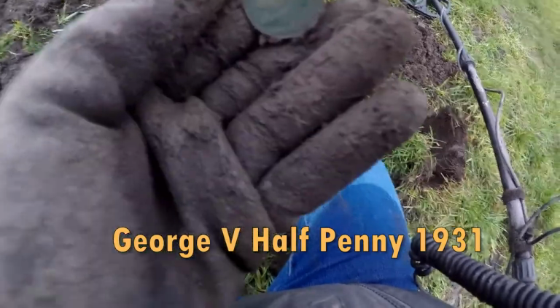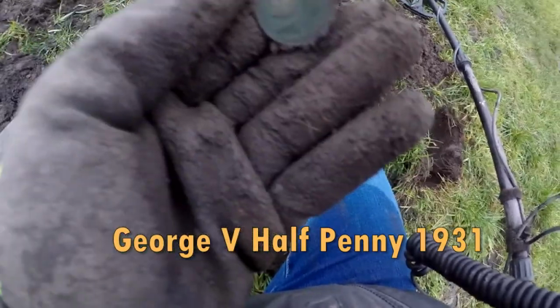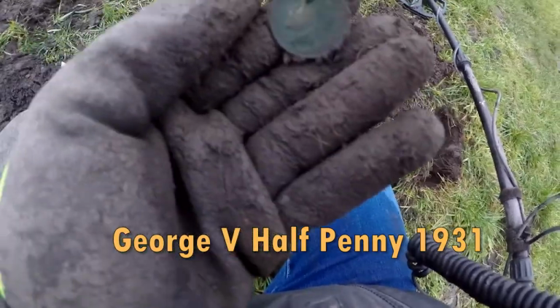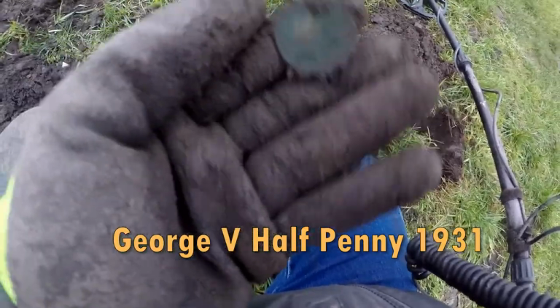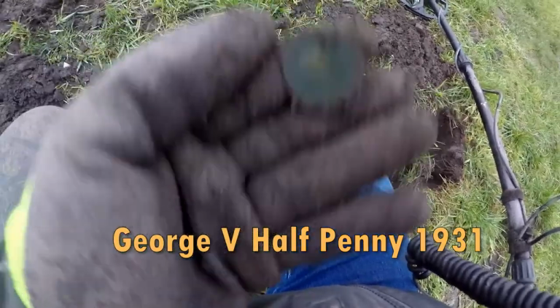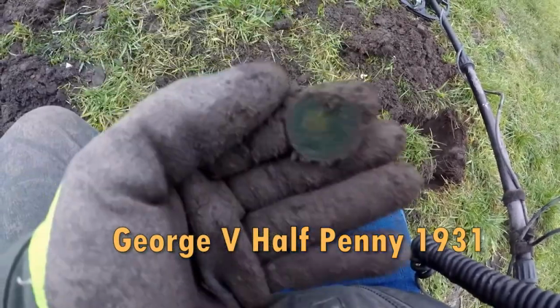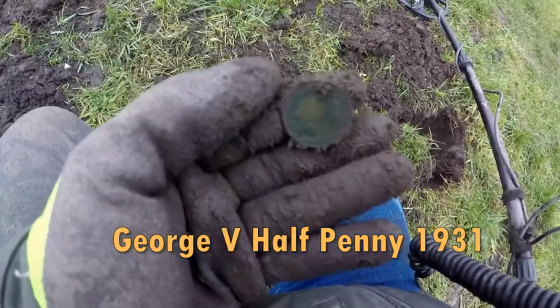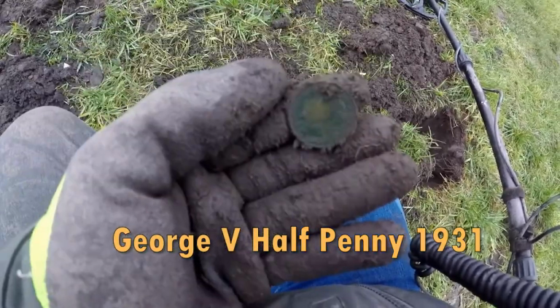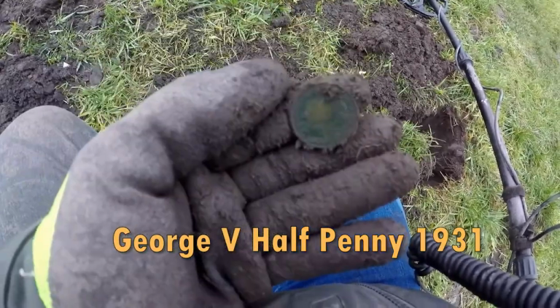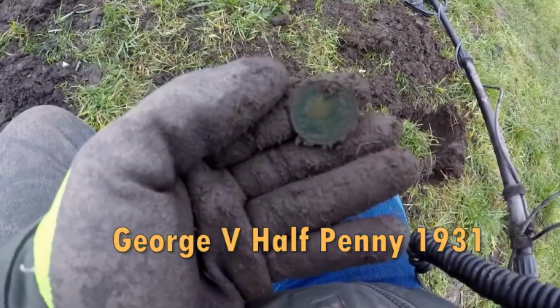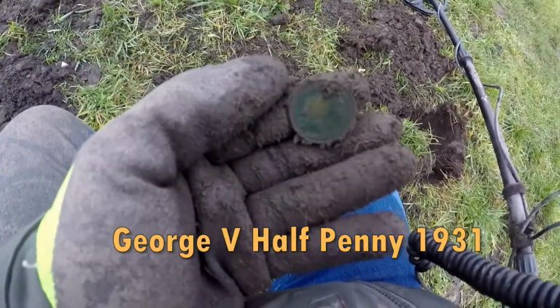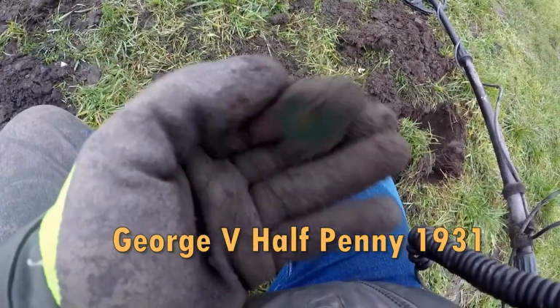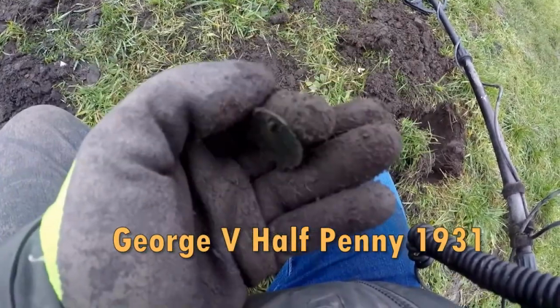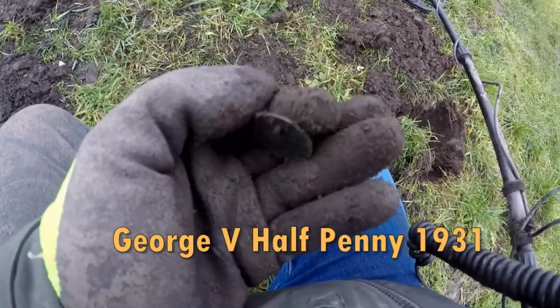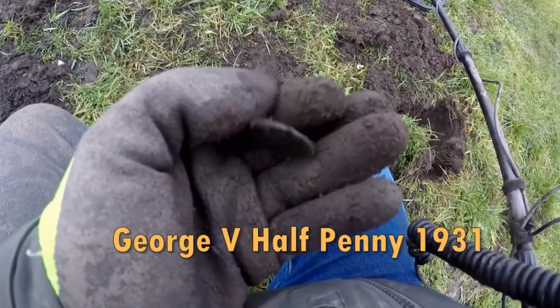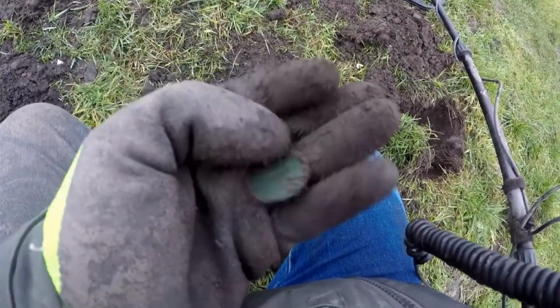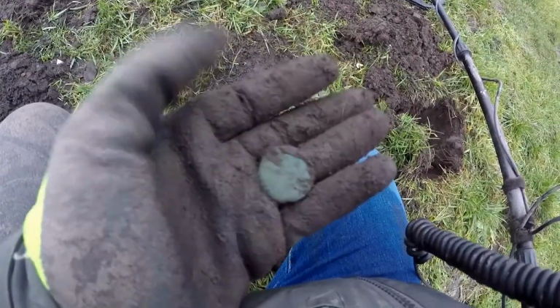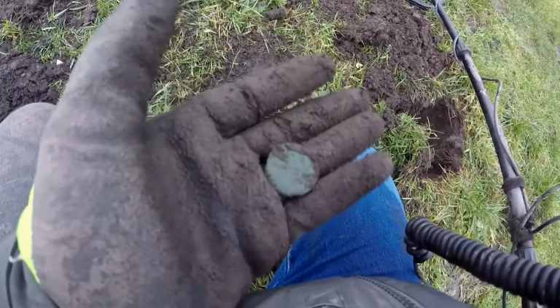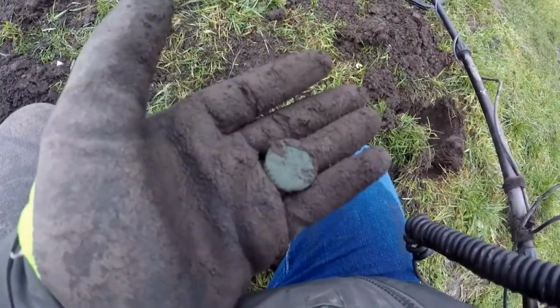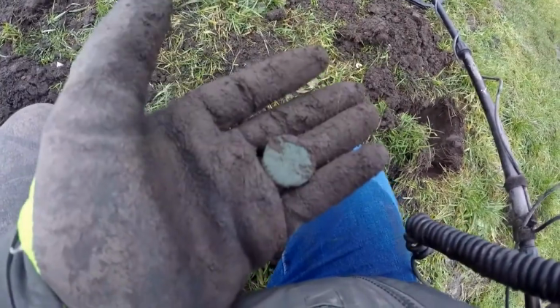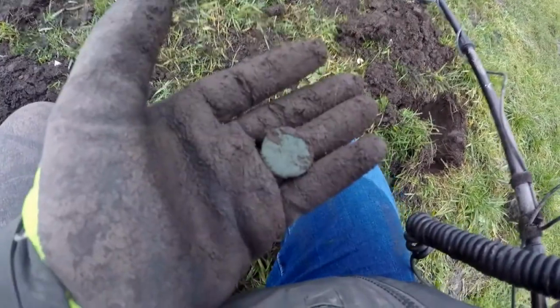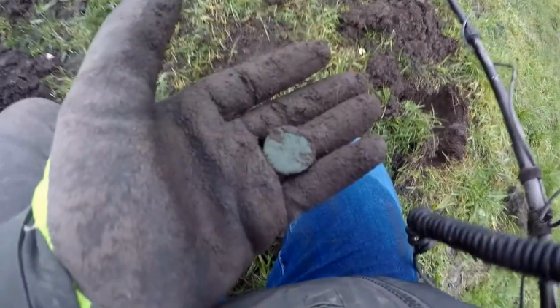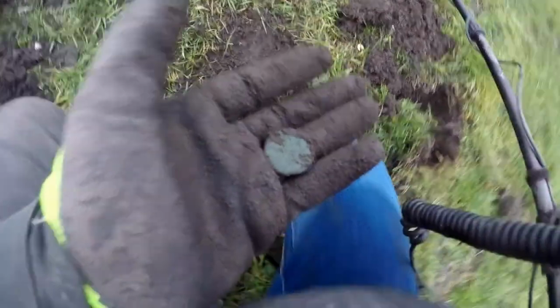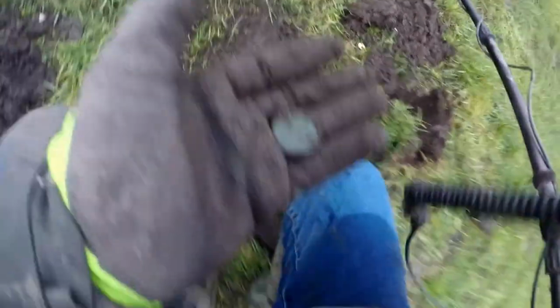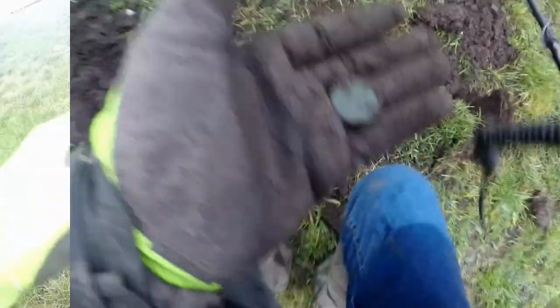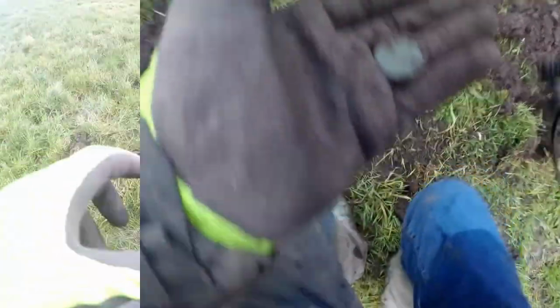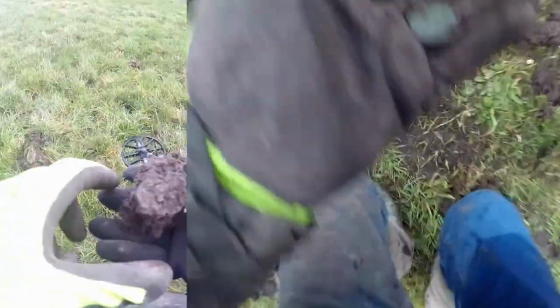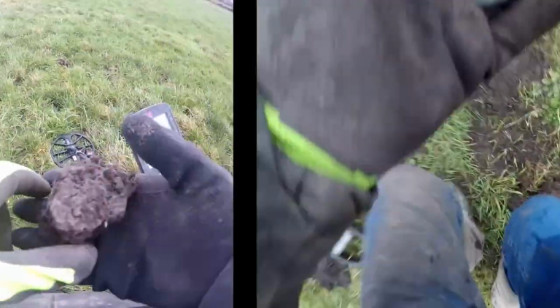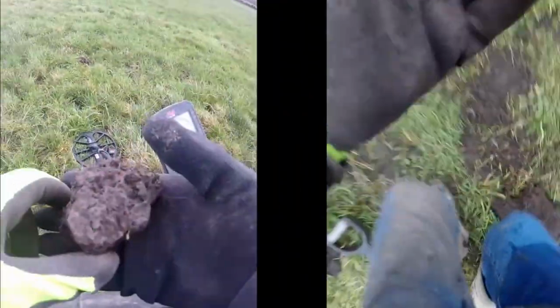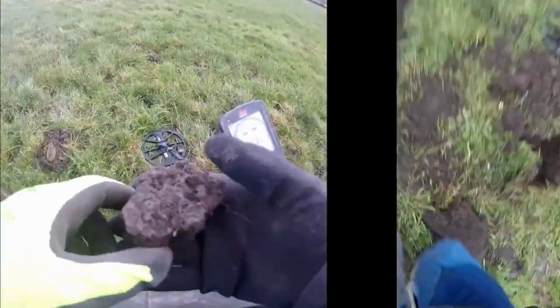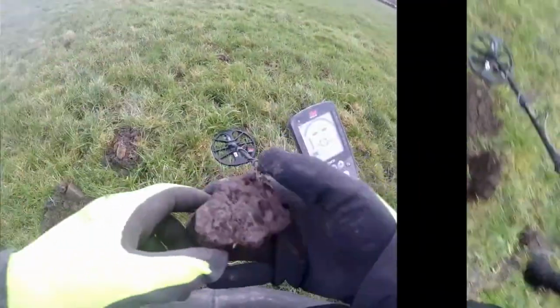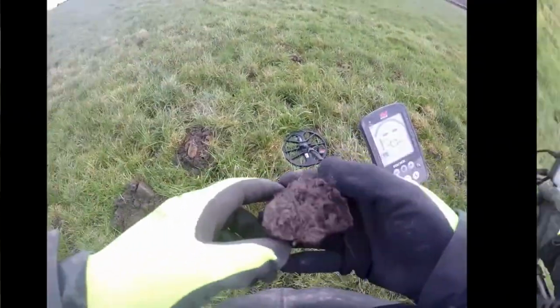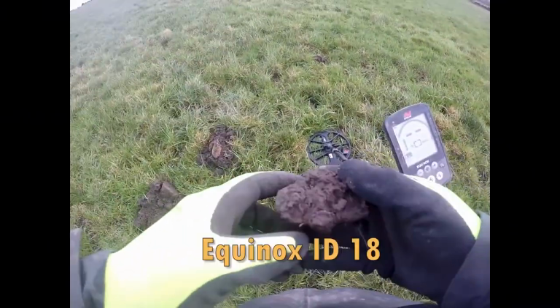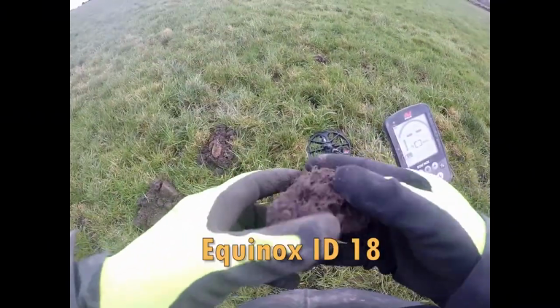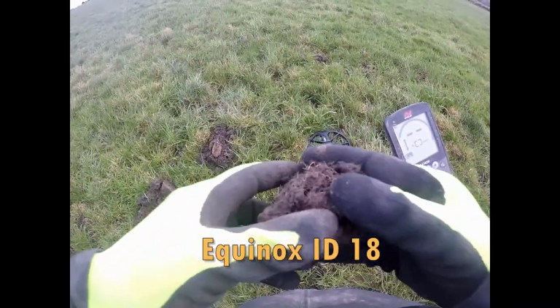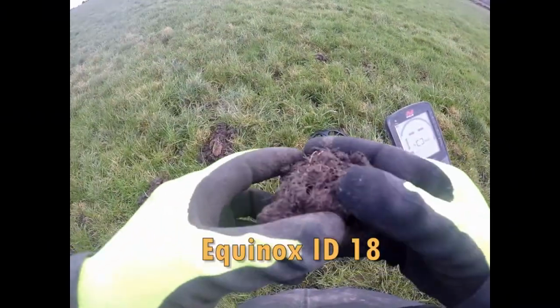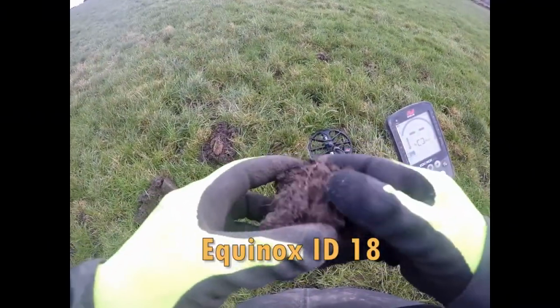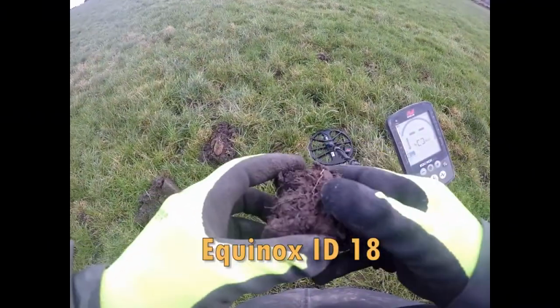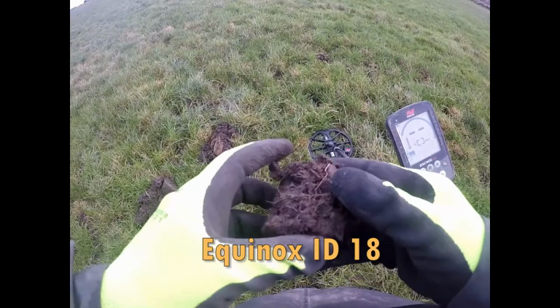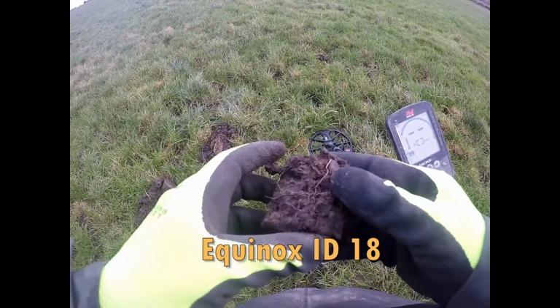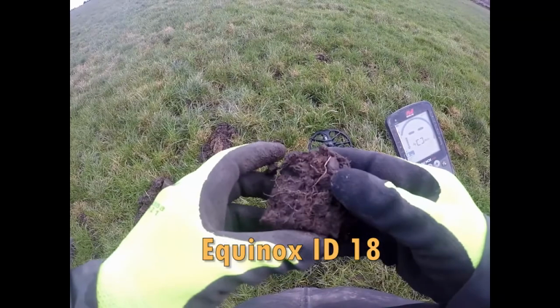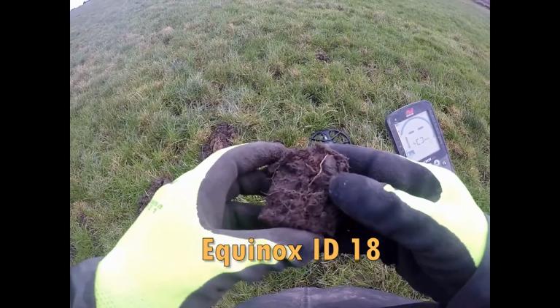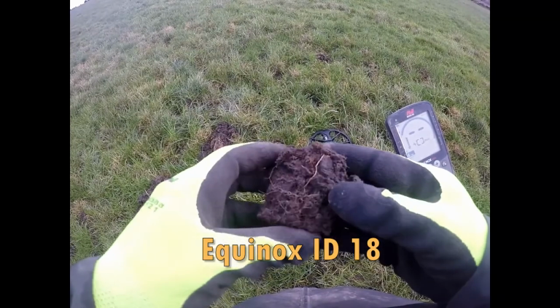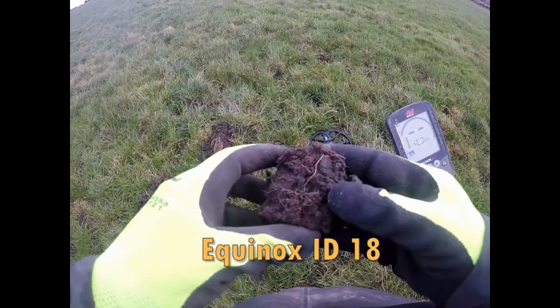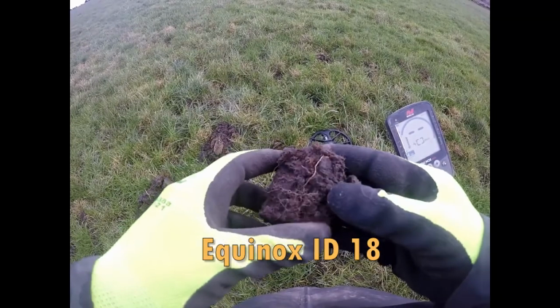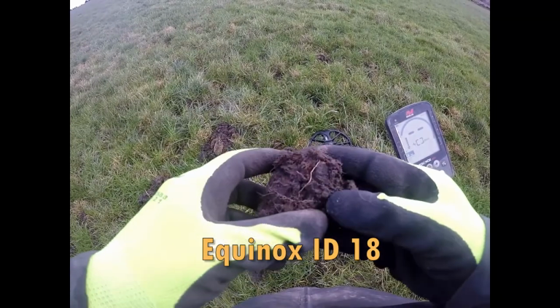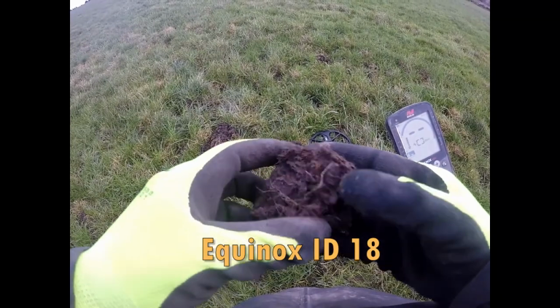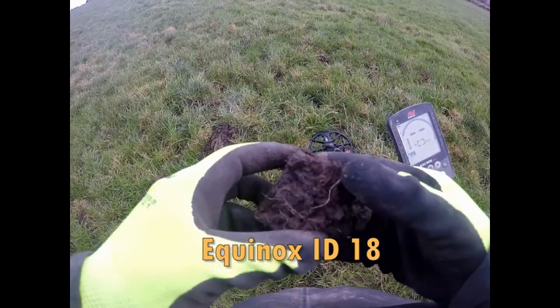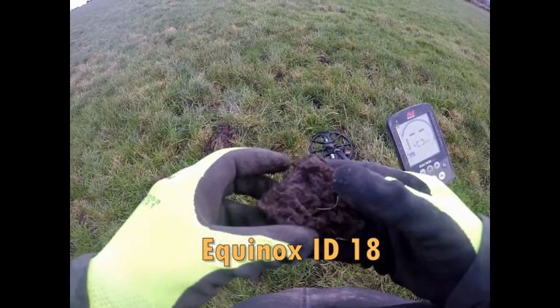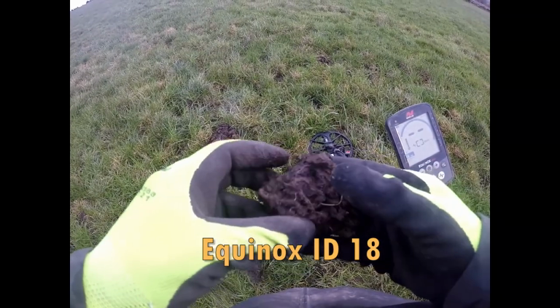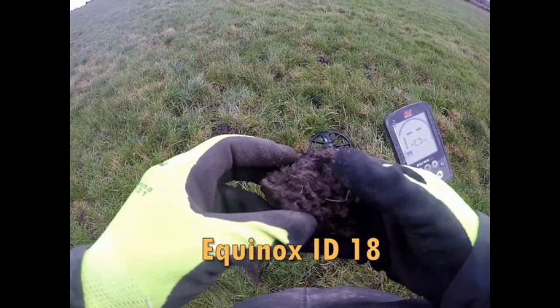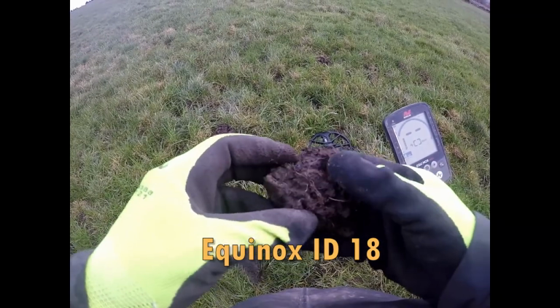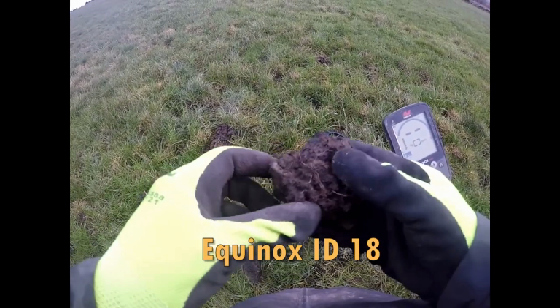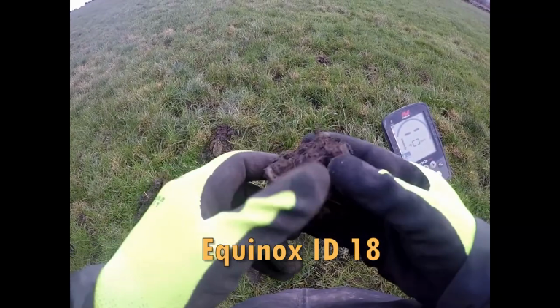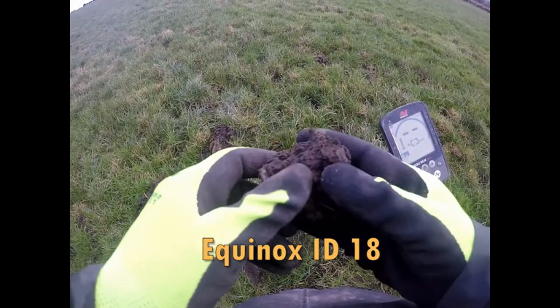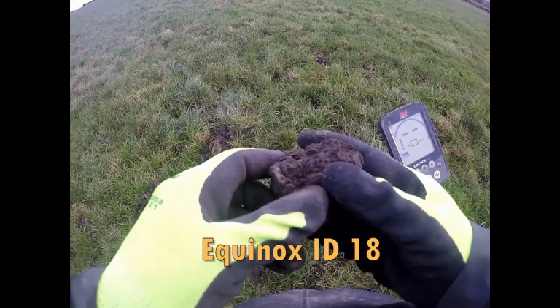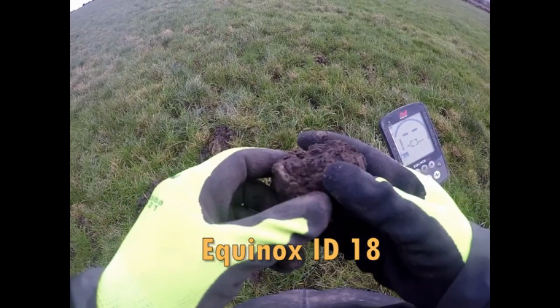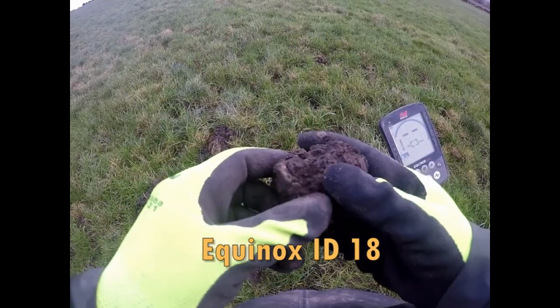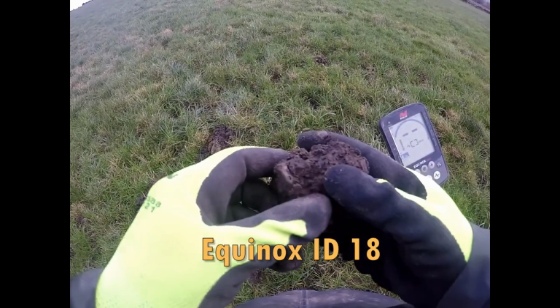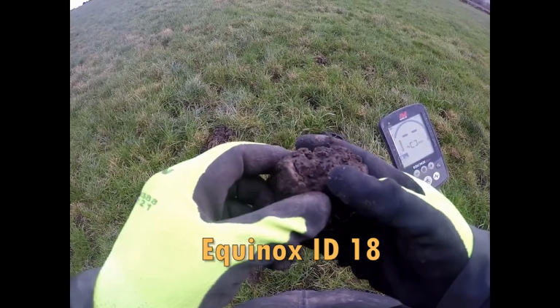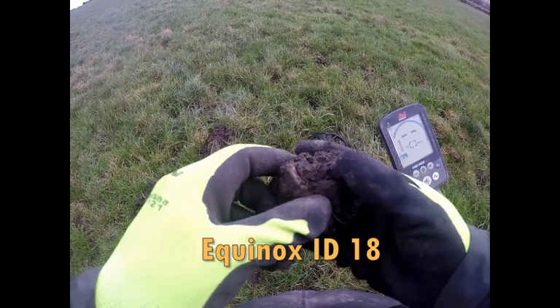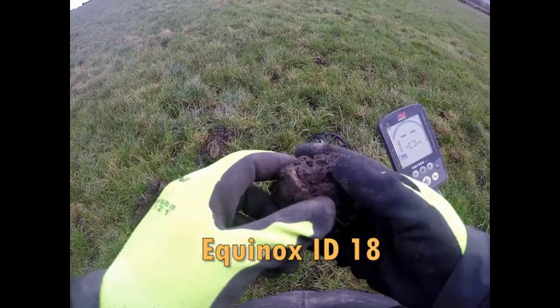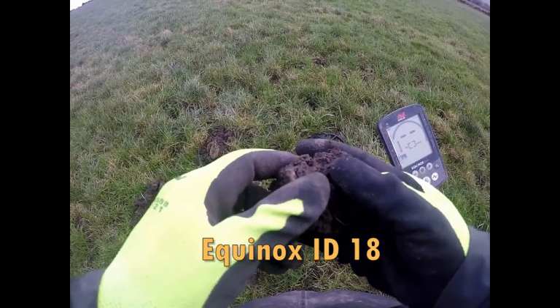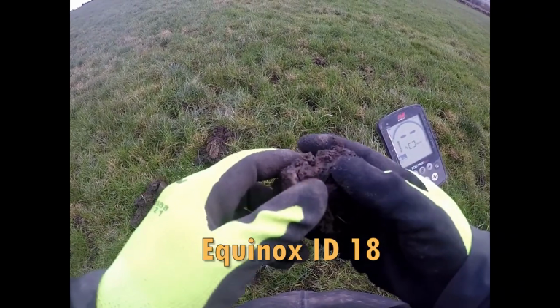George V Half Penny. It's sod time again — what's in this sod? That's a question.